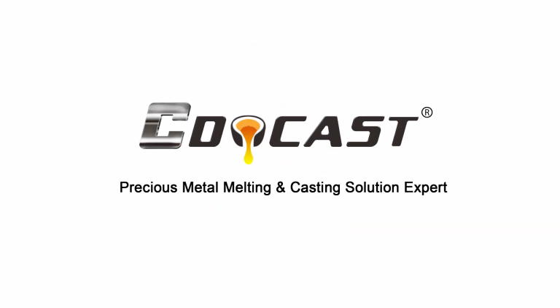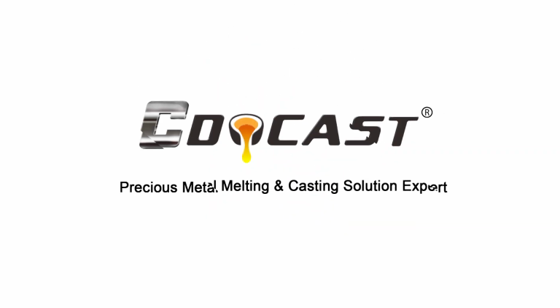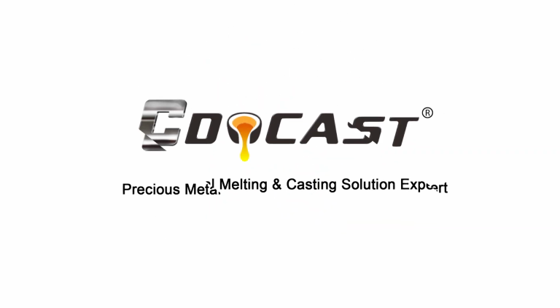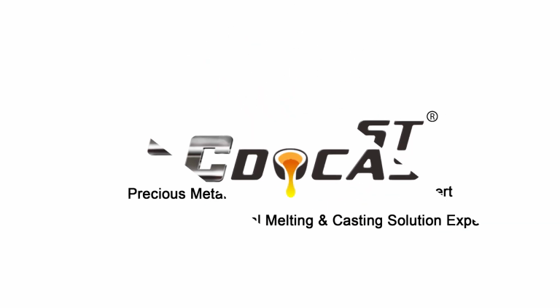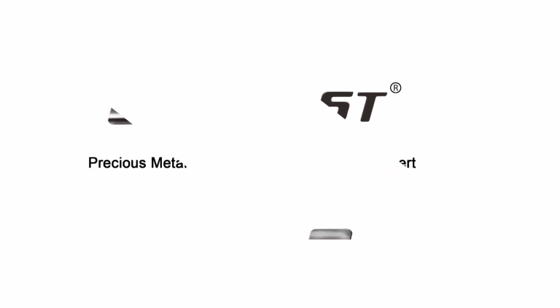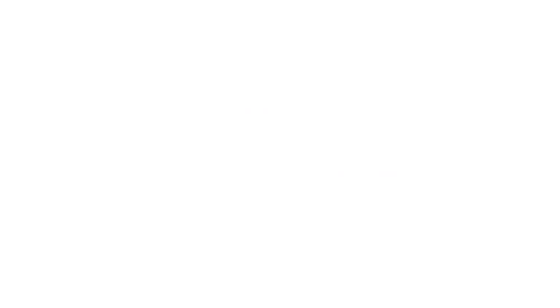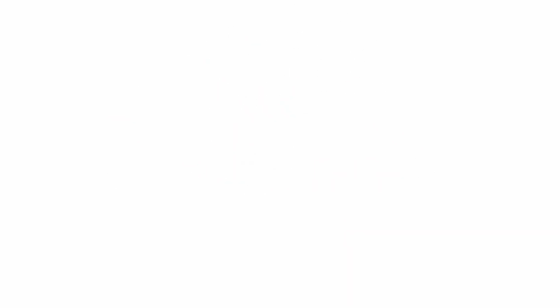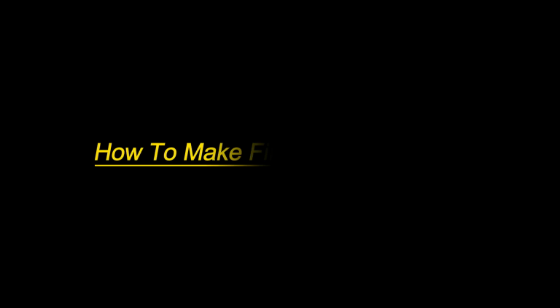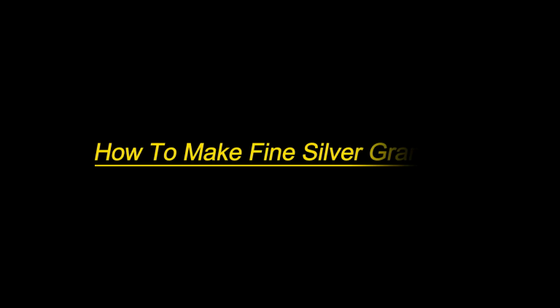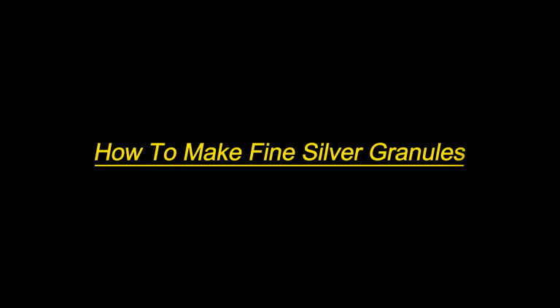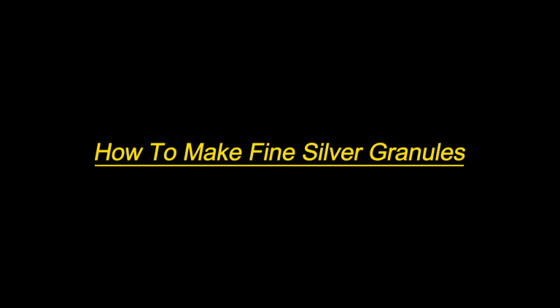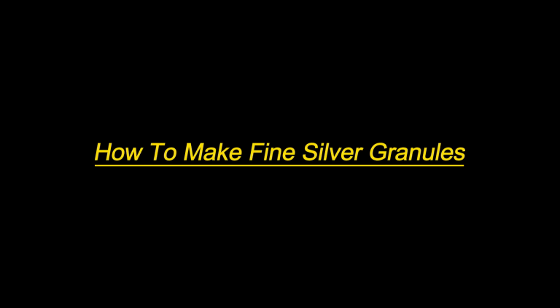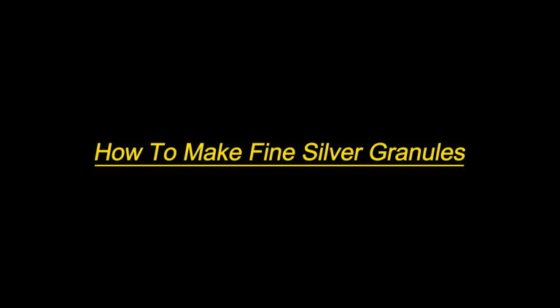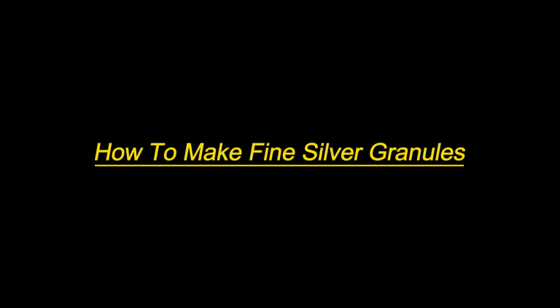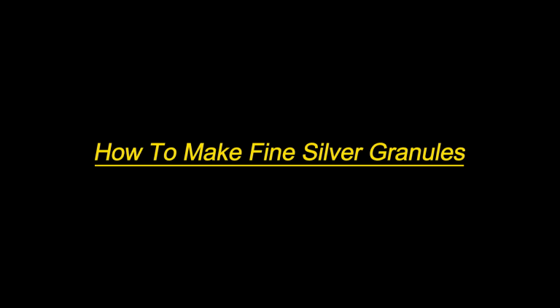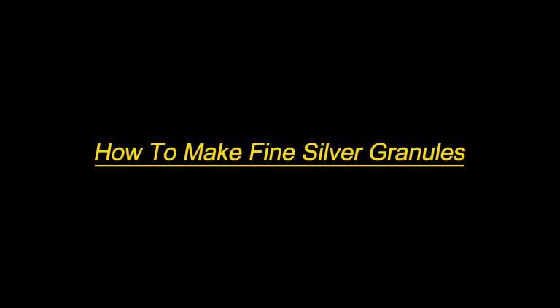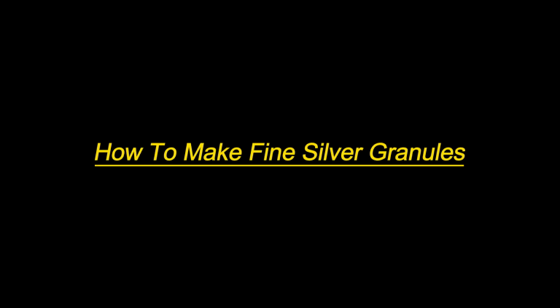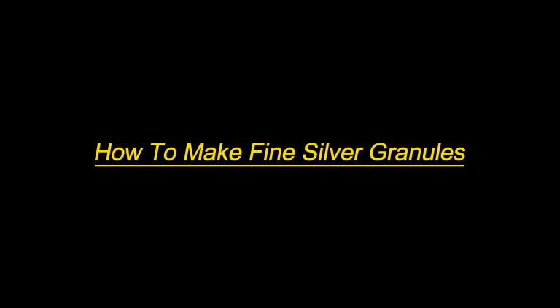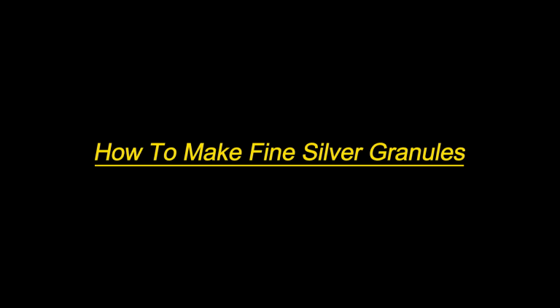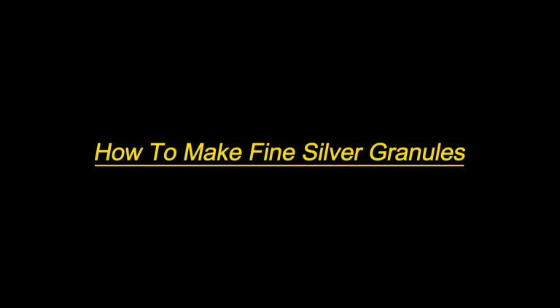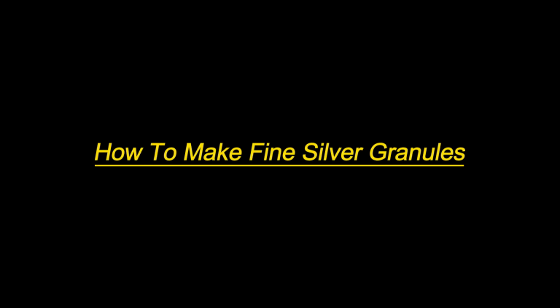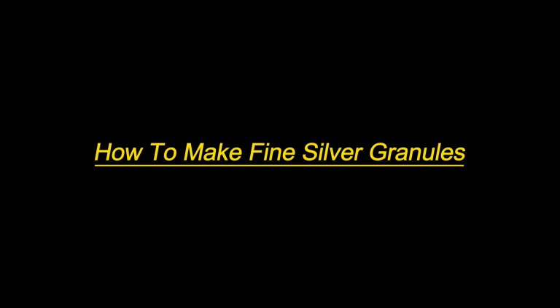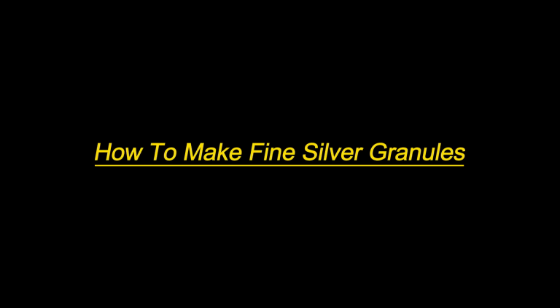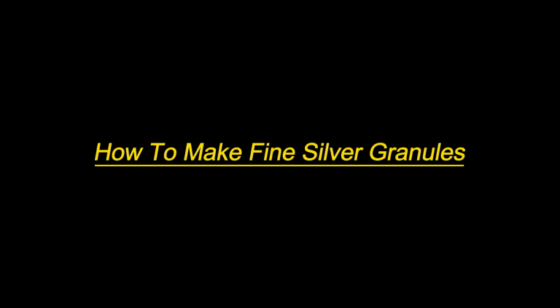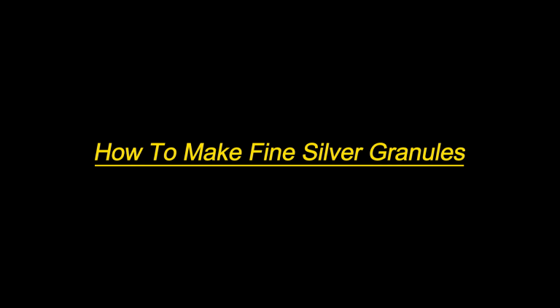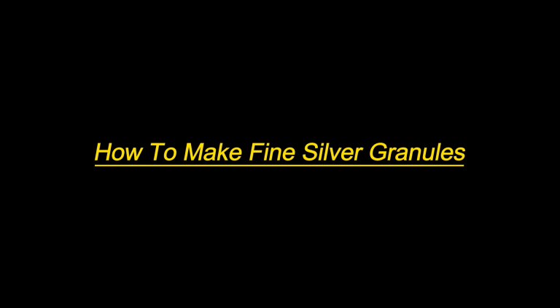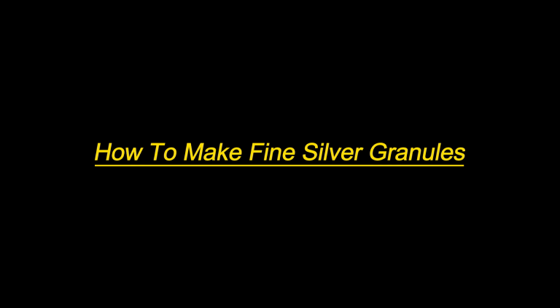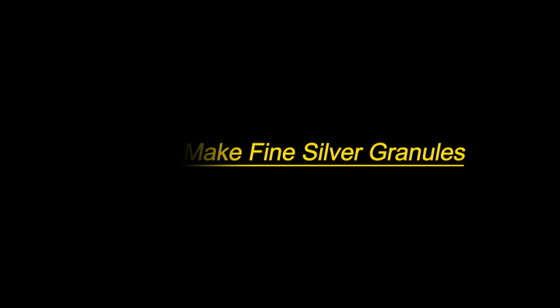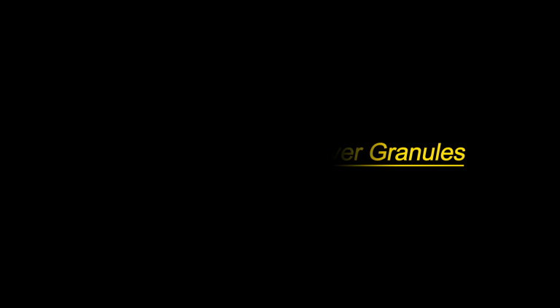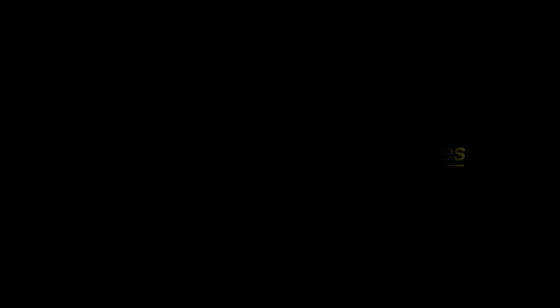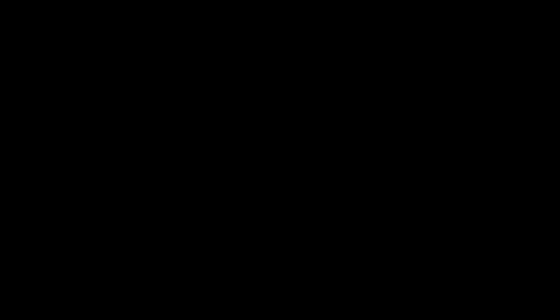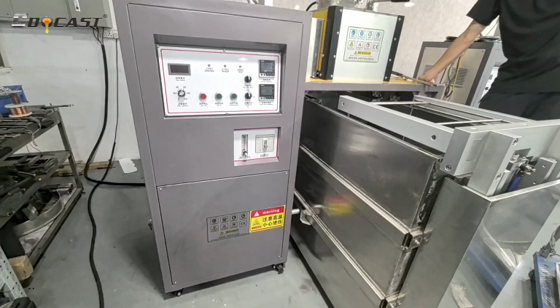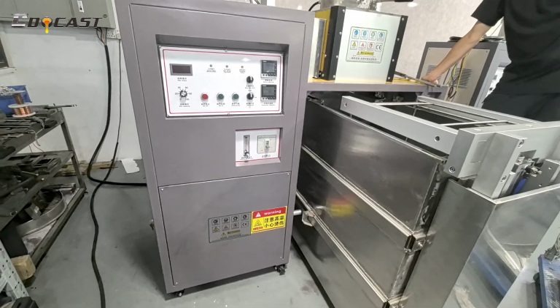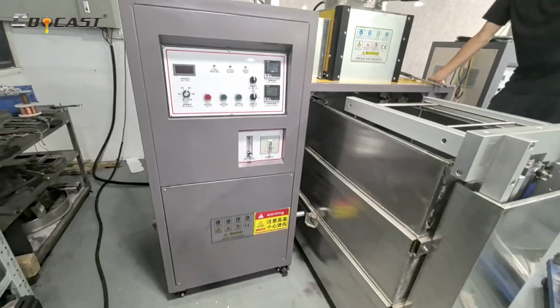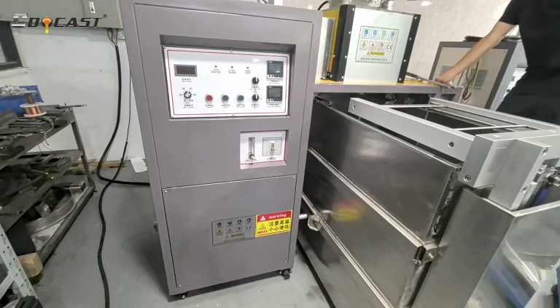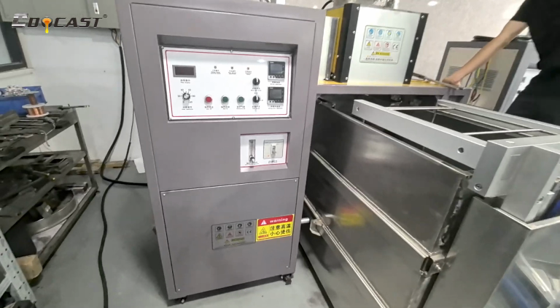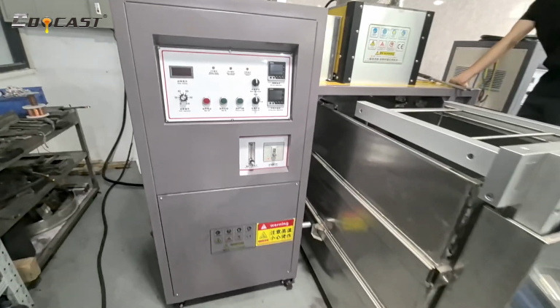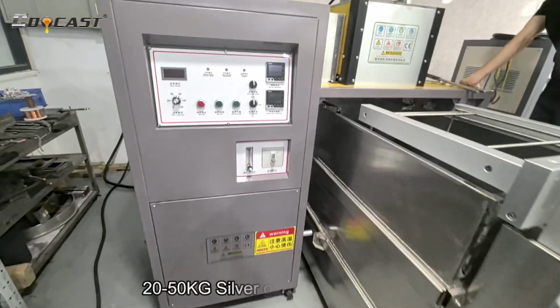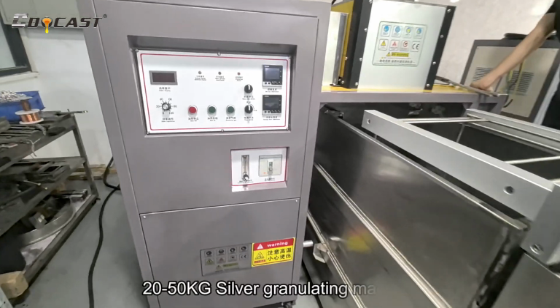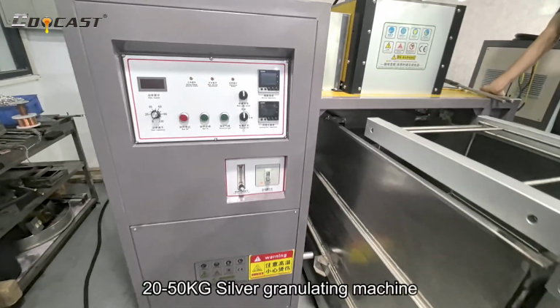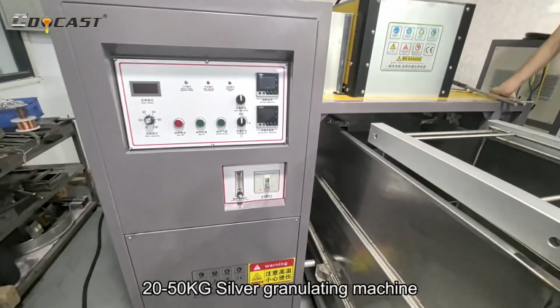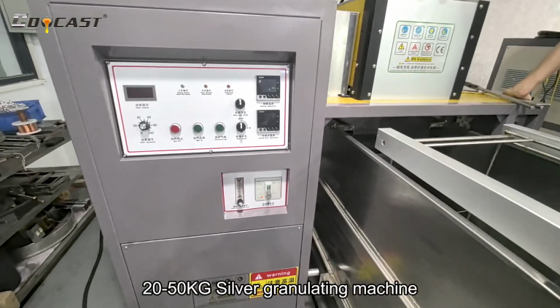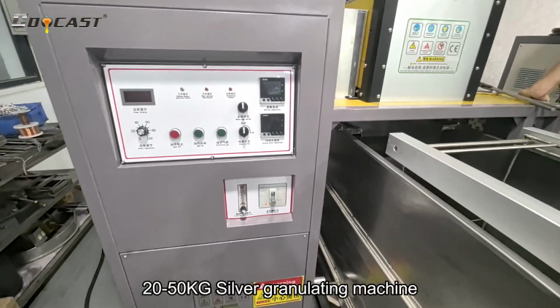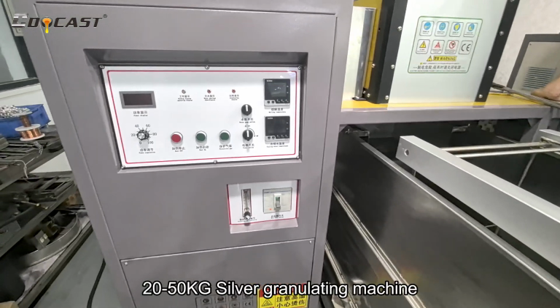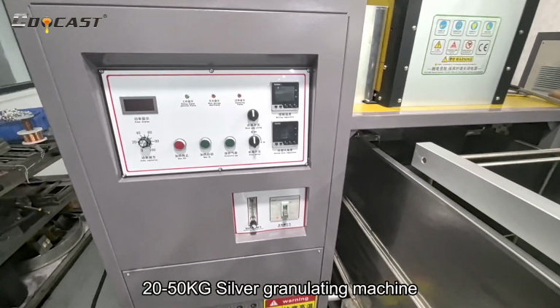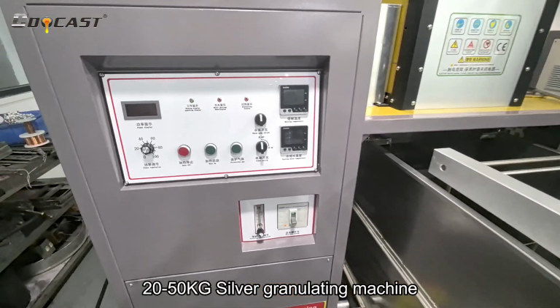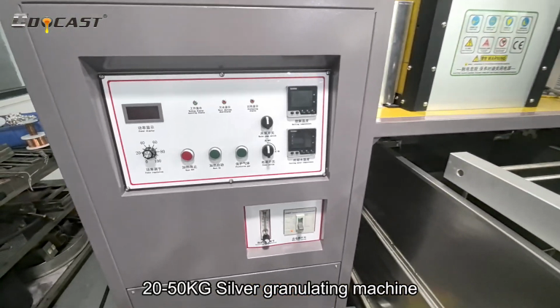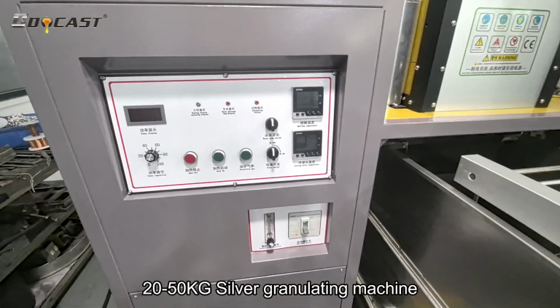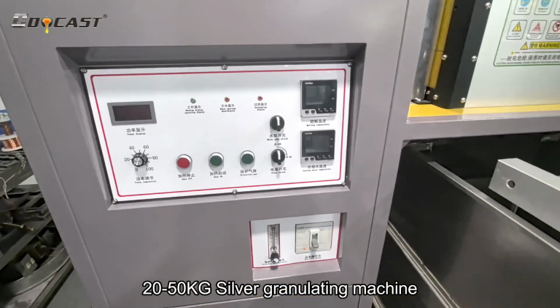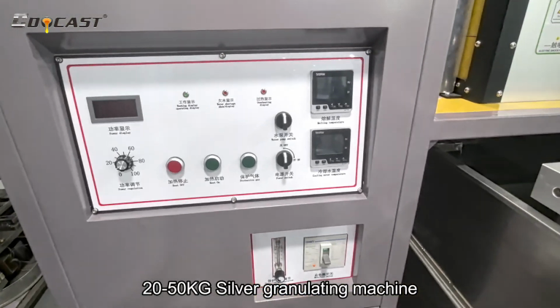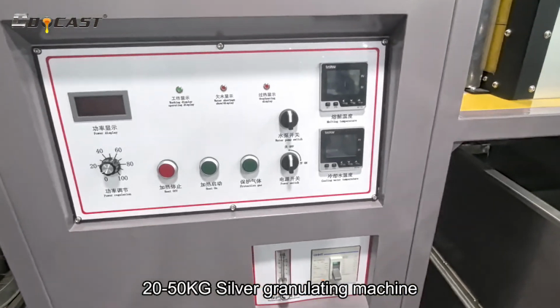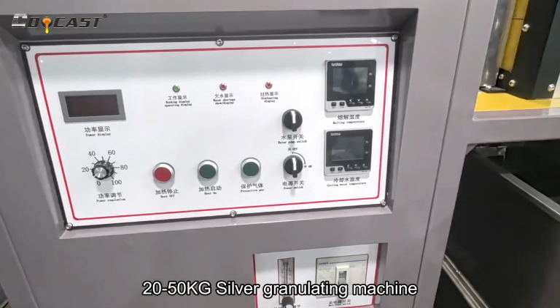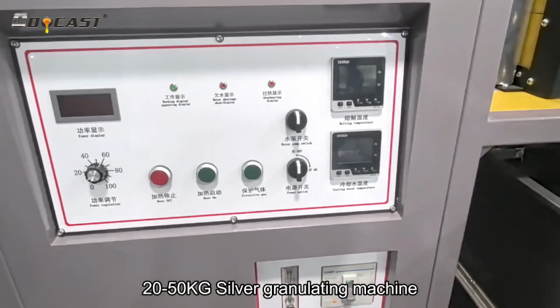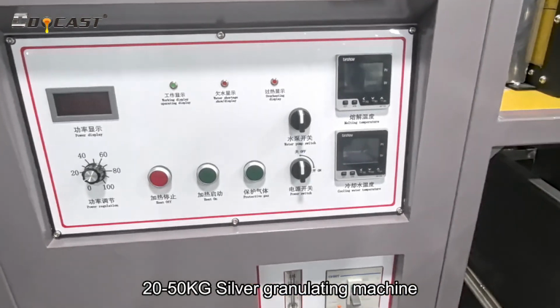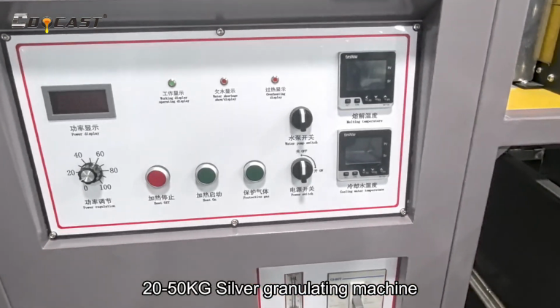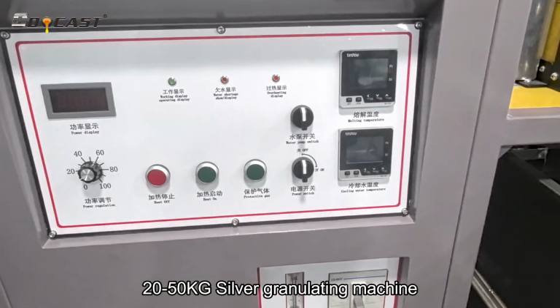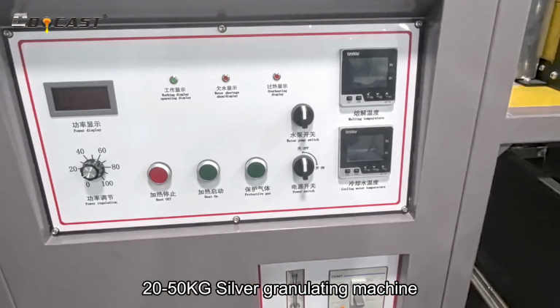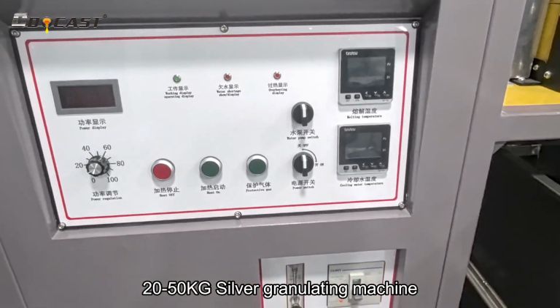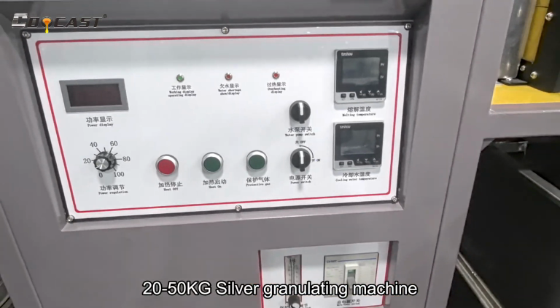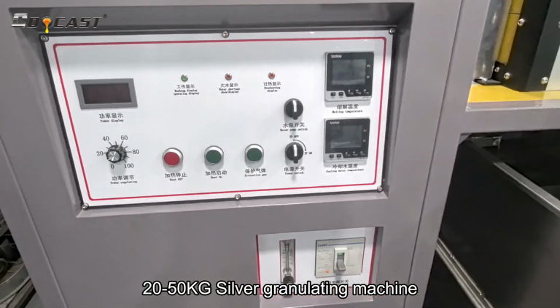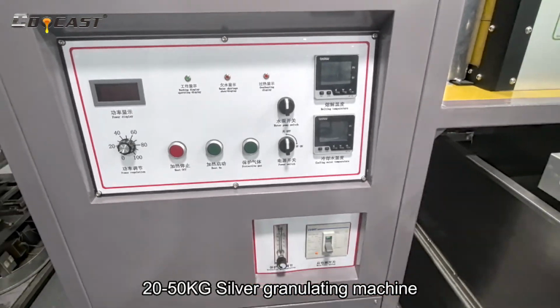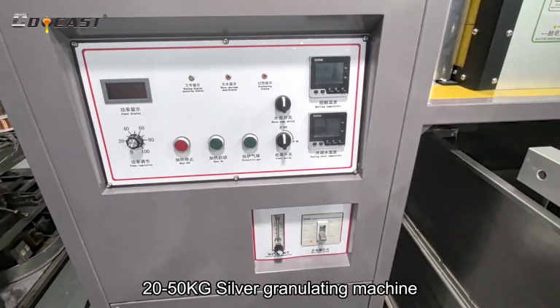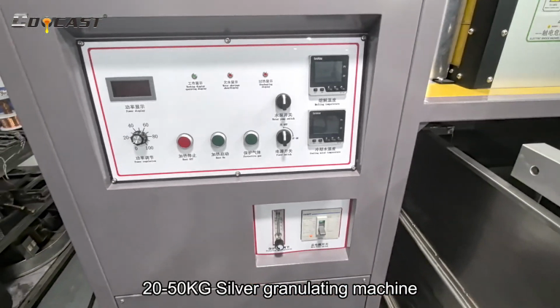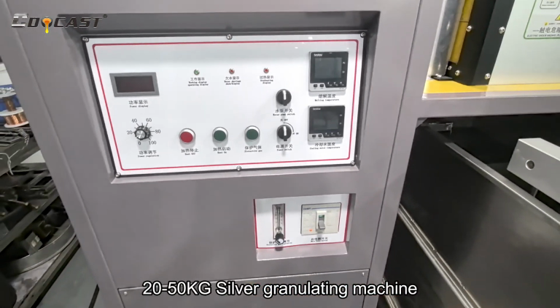How to make fine silver granules? This is a 20-50 kg silver granulating machine.